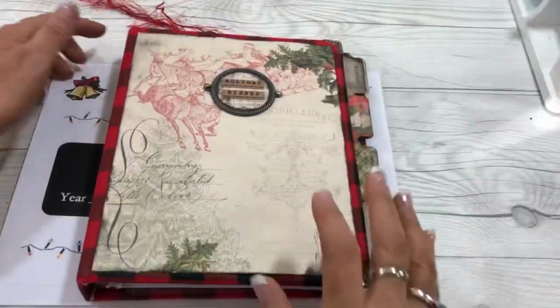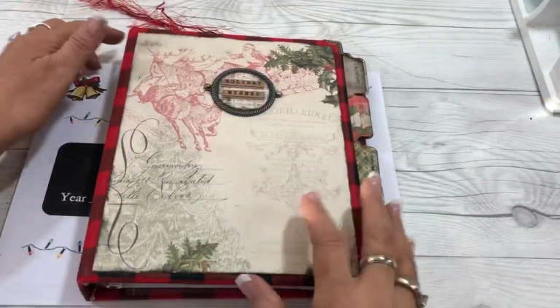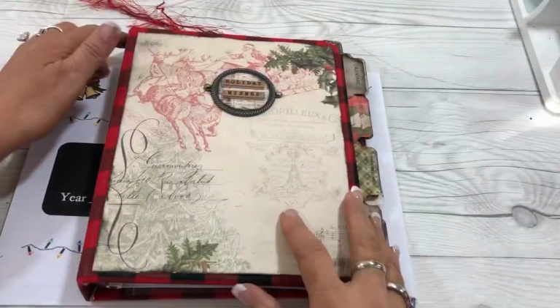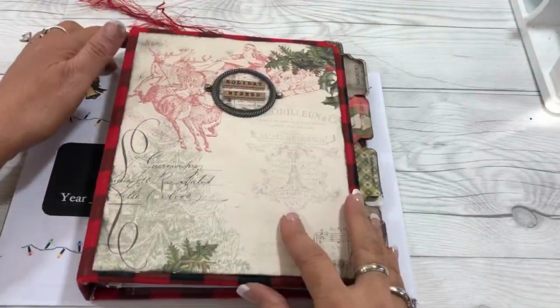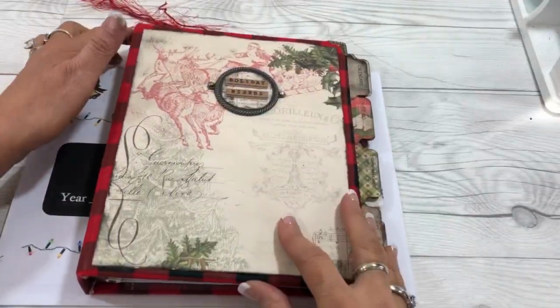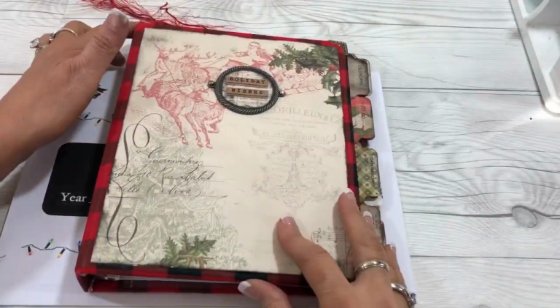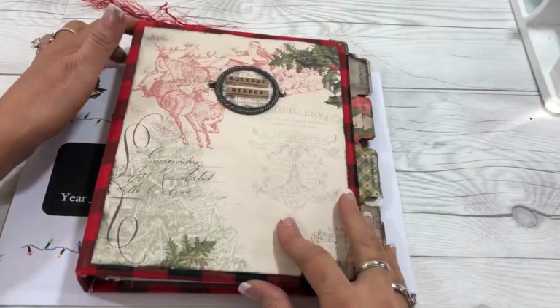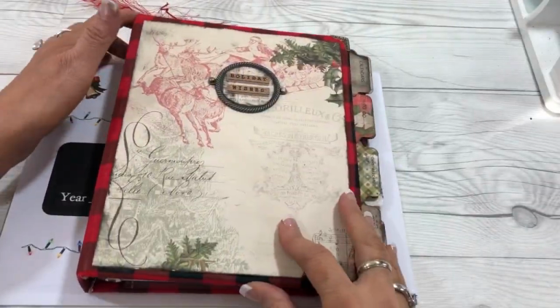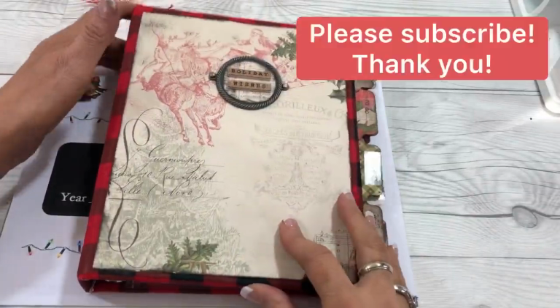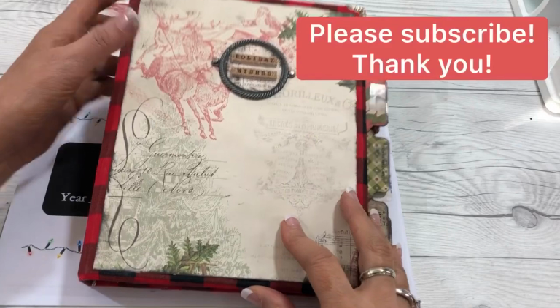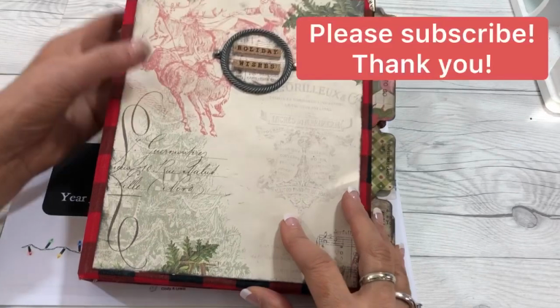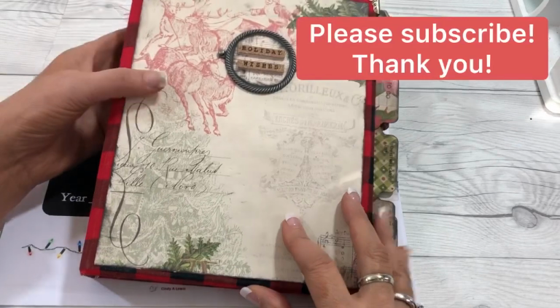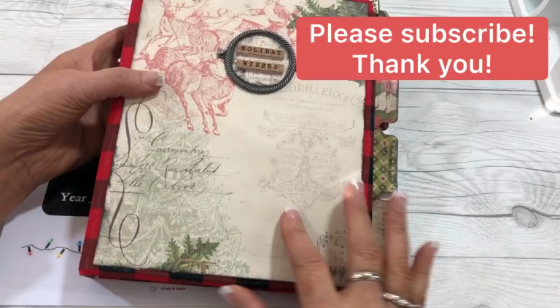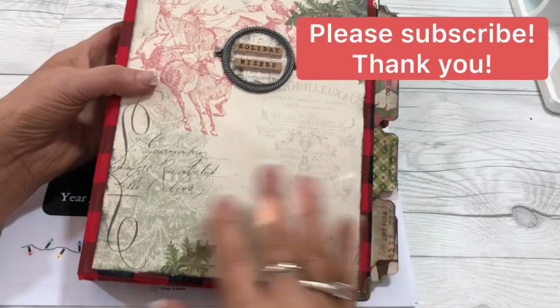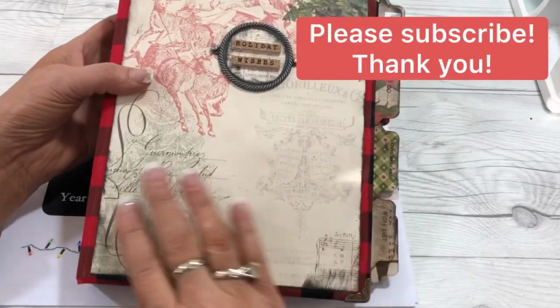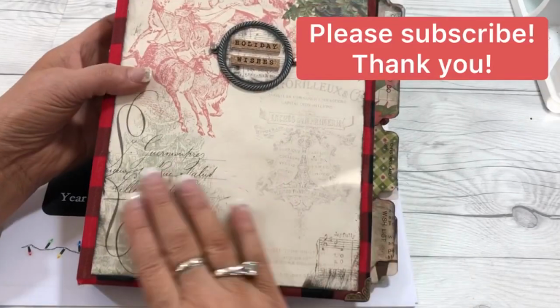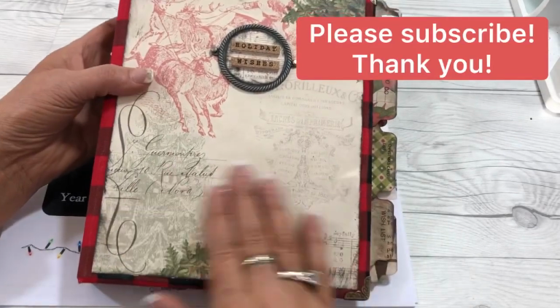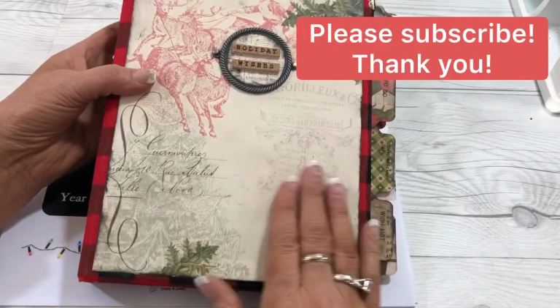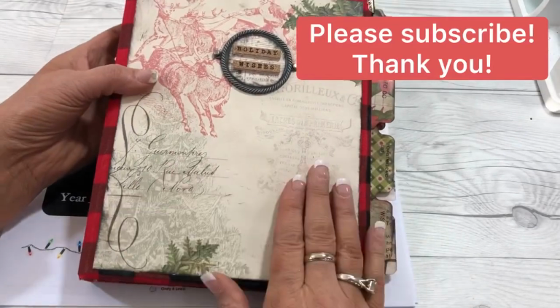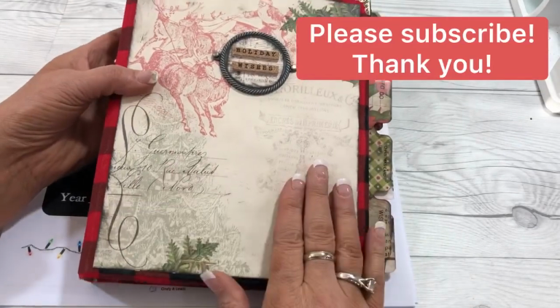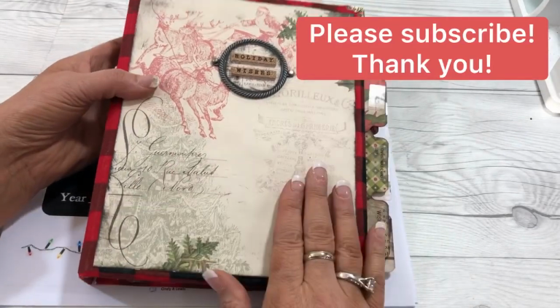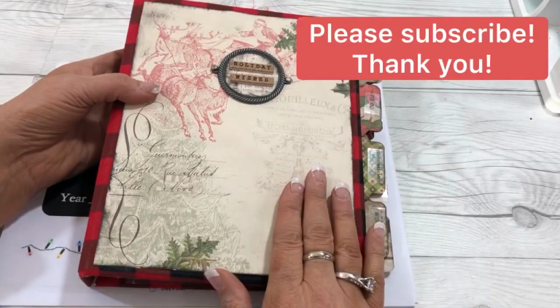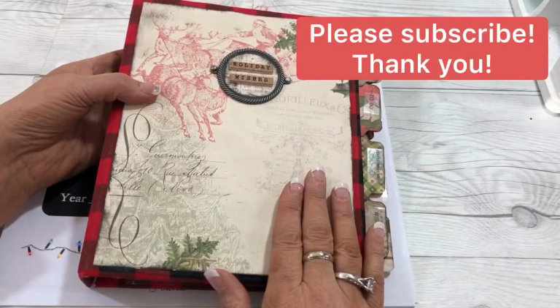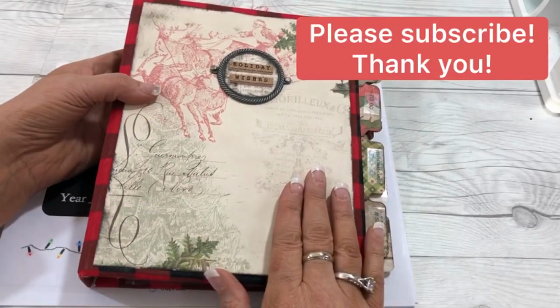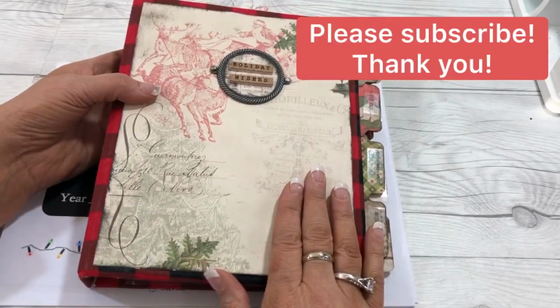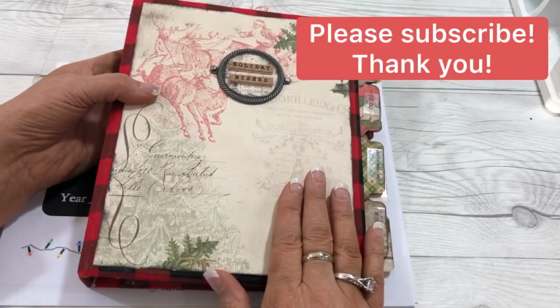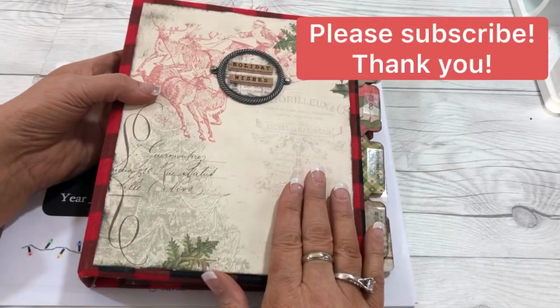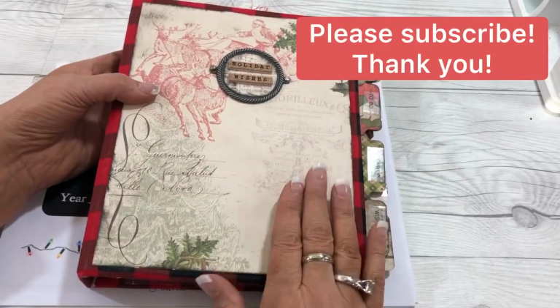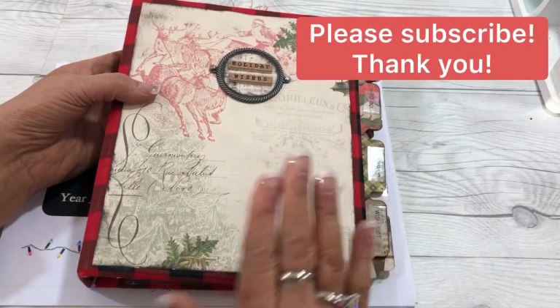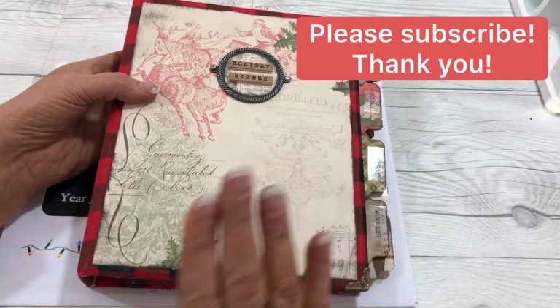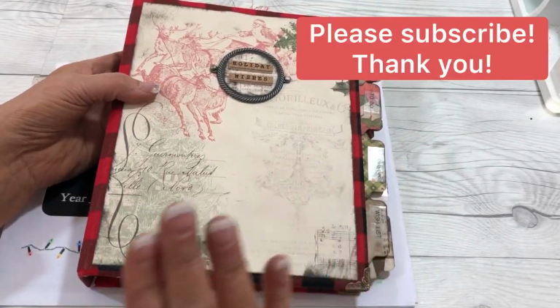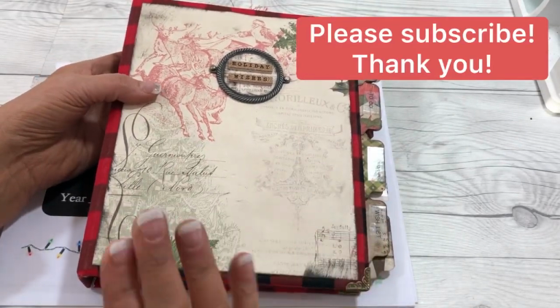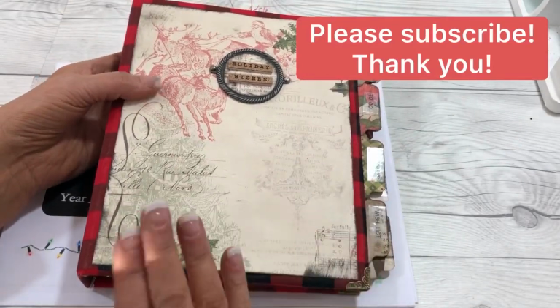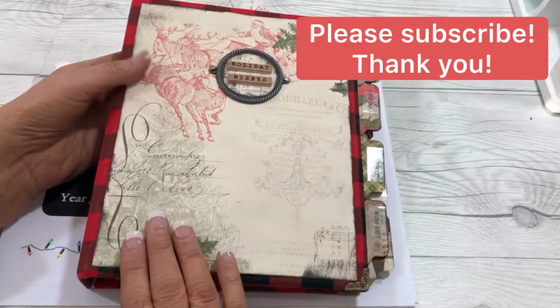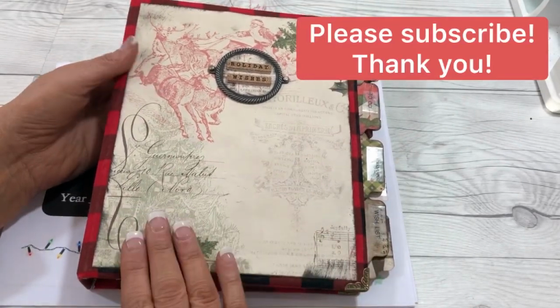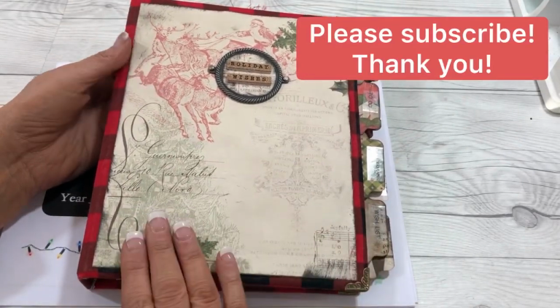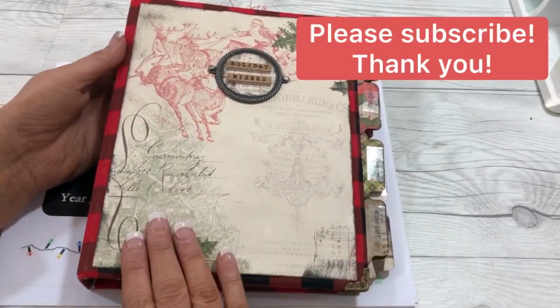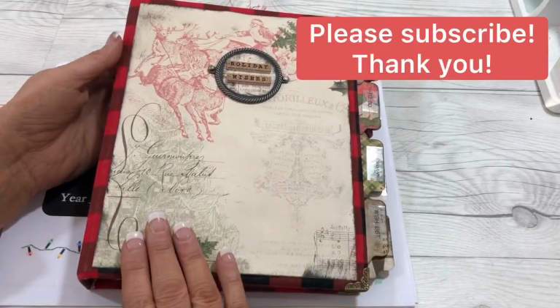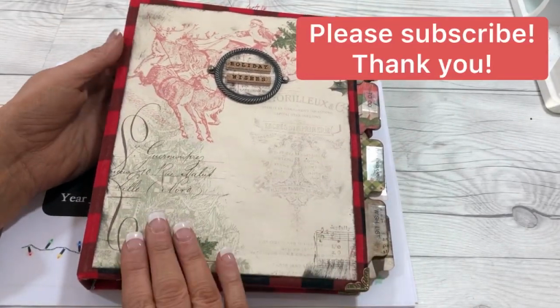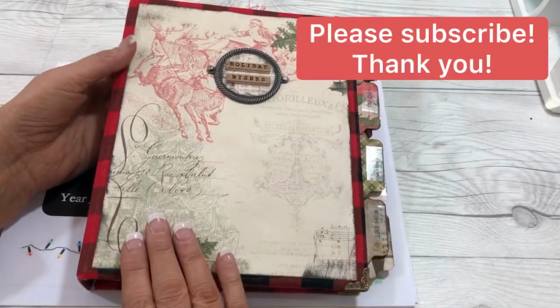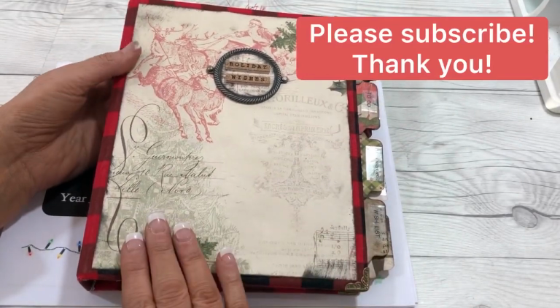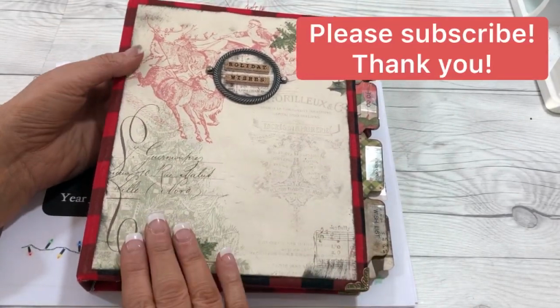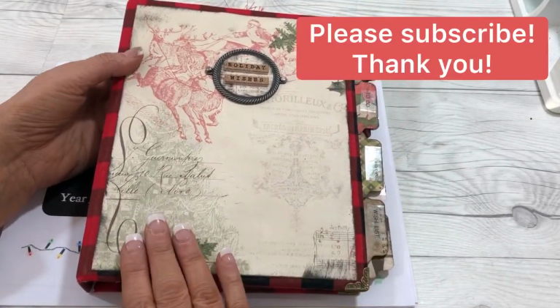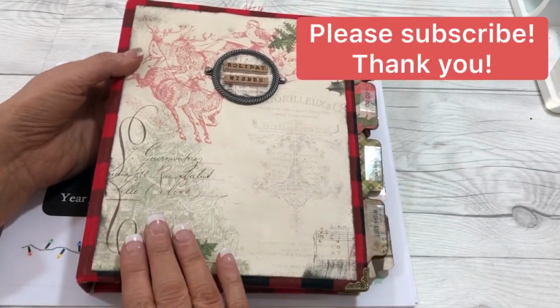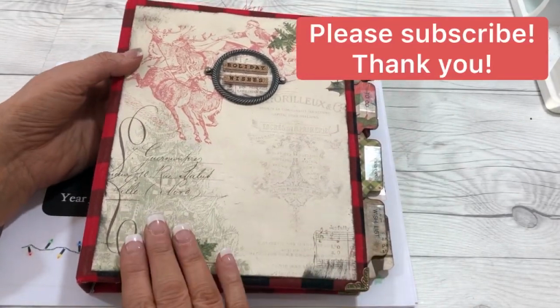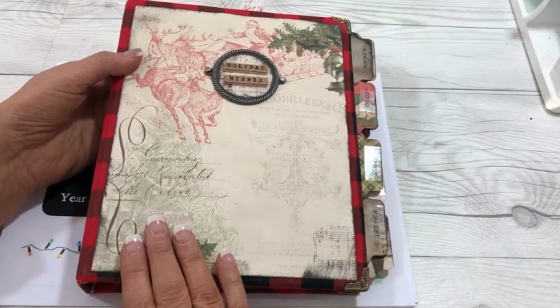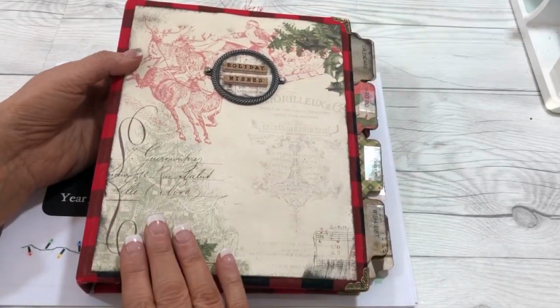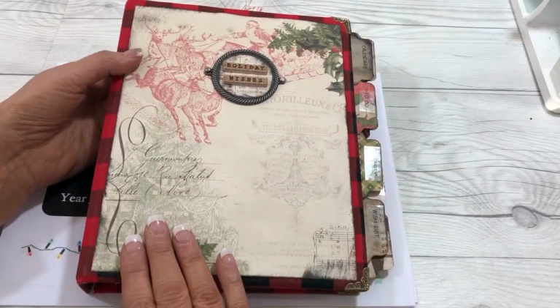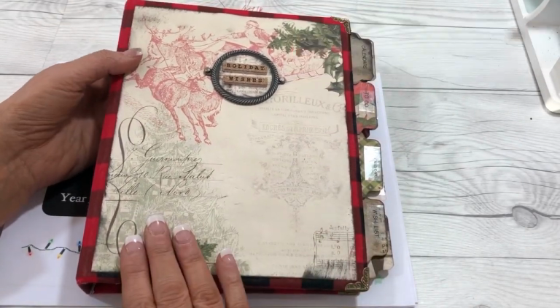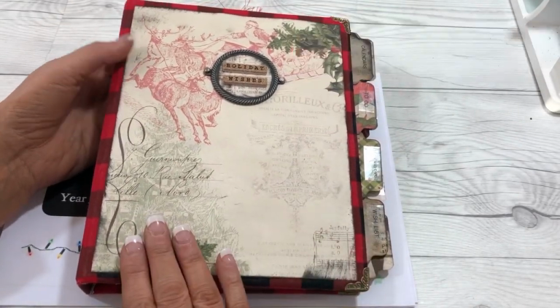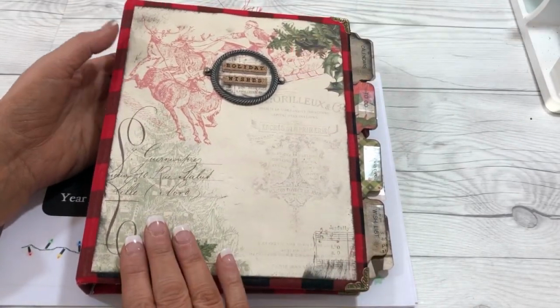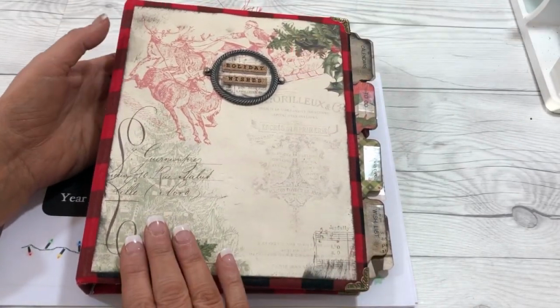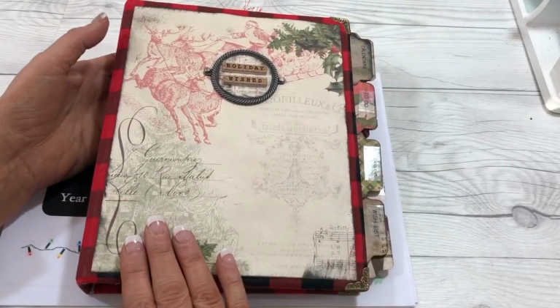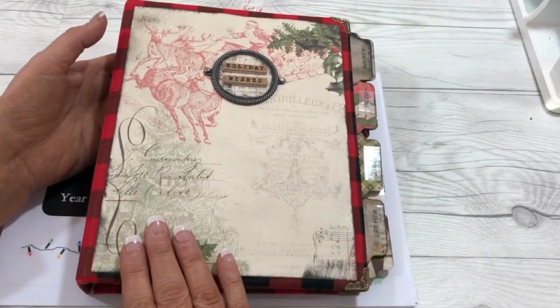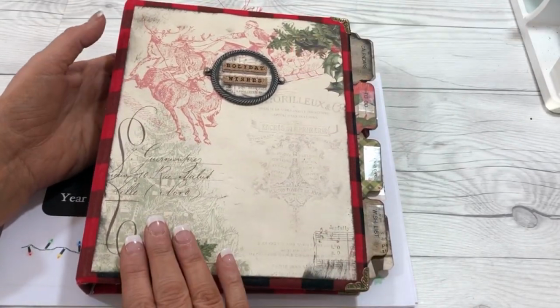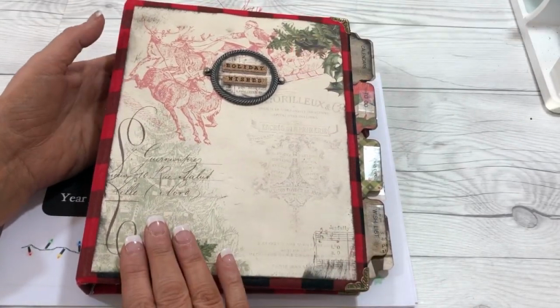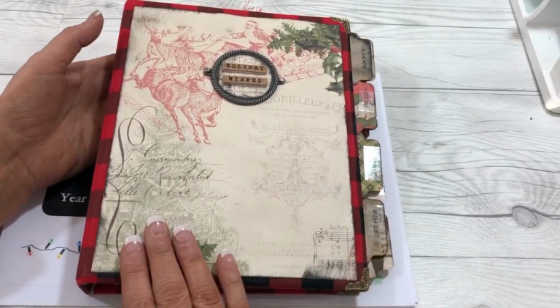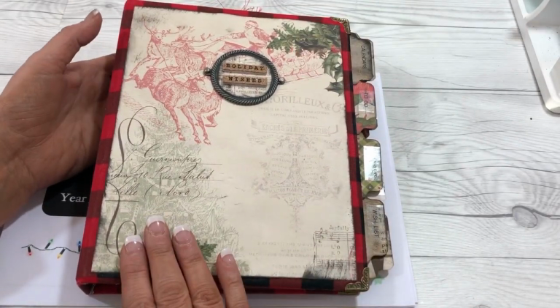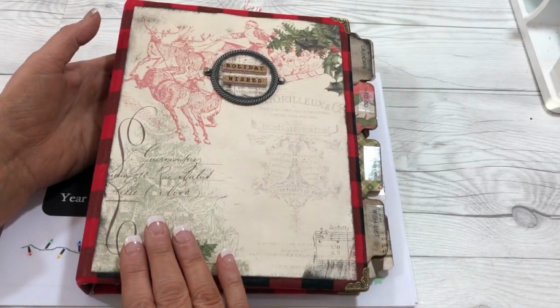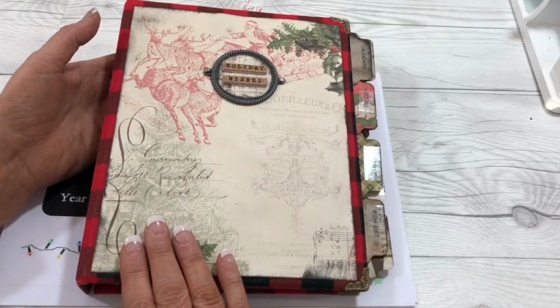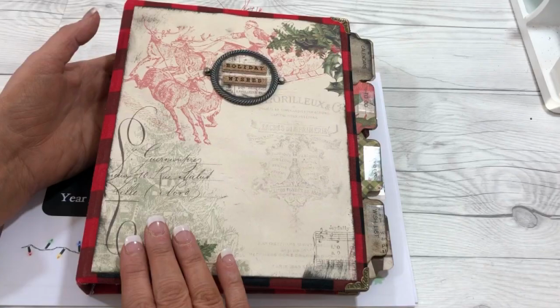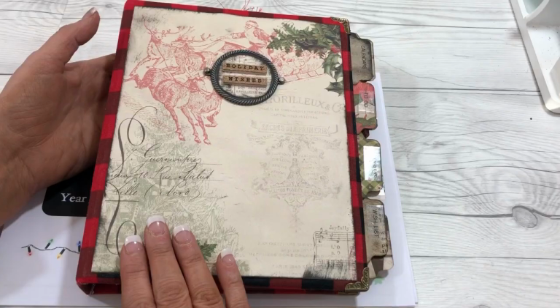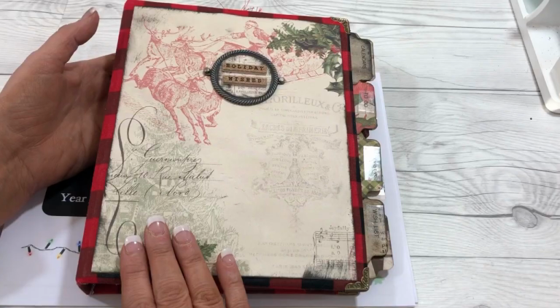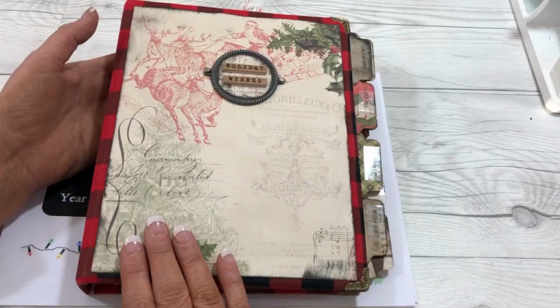And before we take a look, I just want to remind you to subscribe to my channel. I appreciate everyone that's a part of my community.